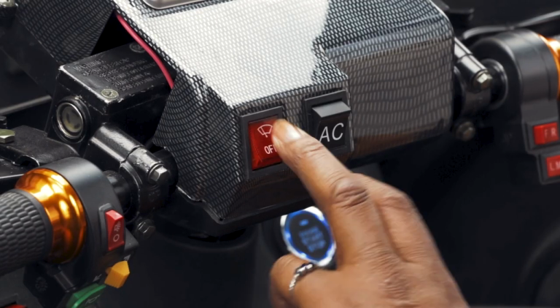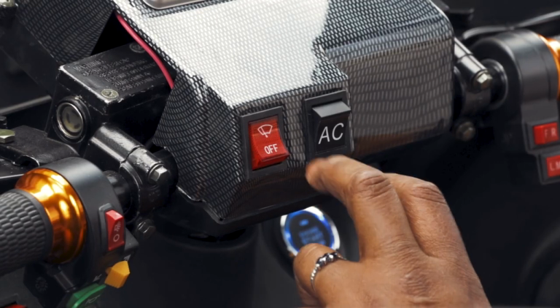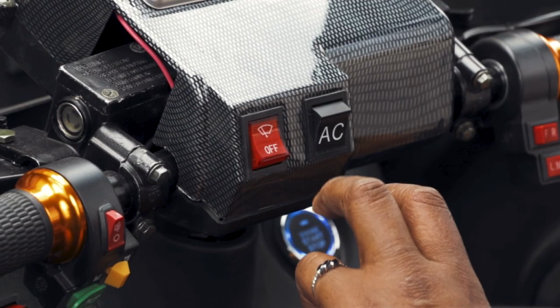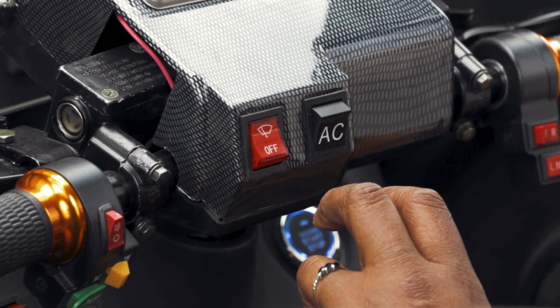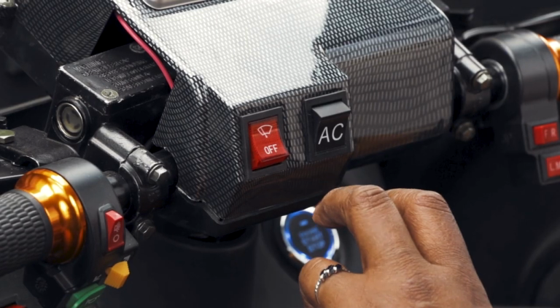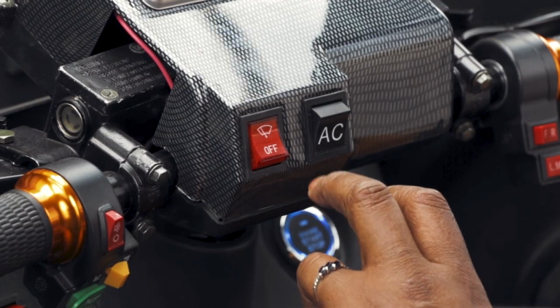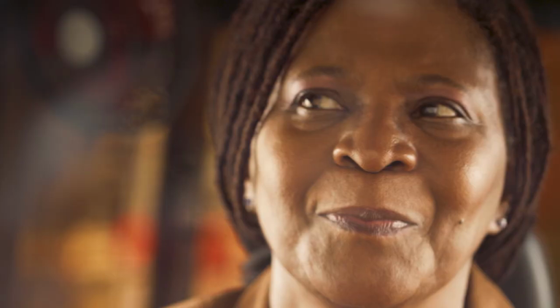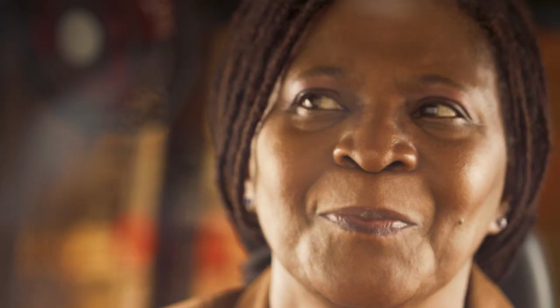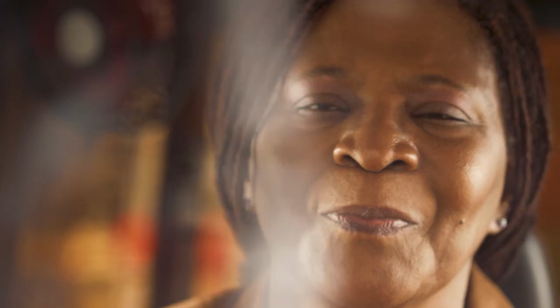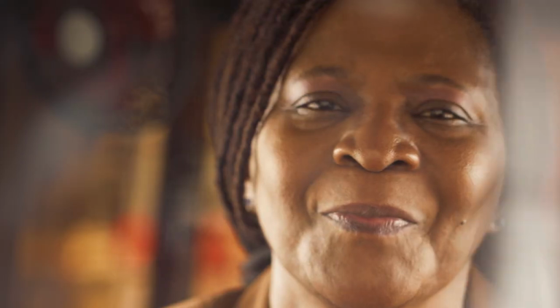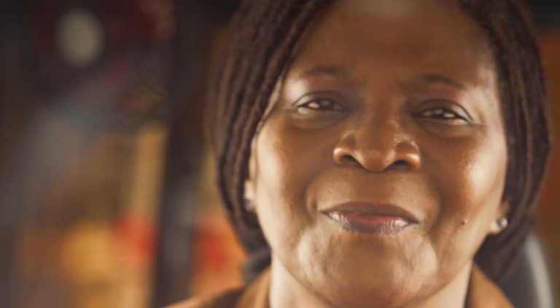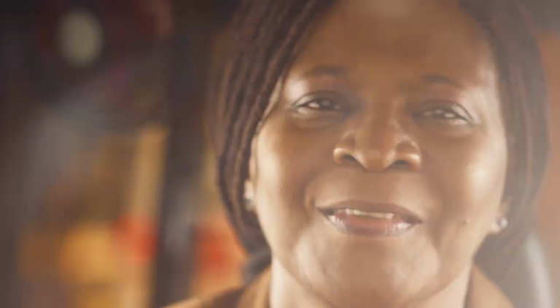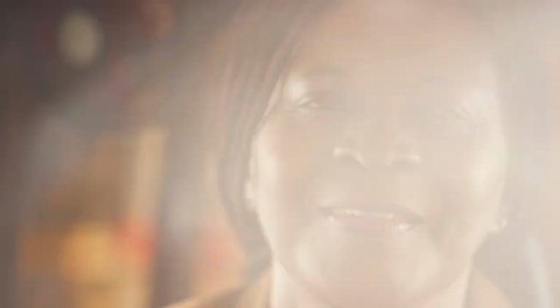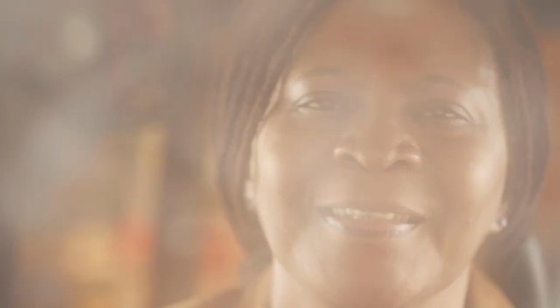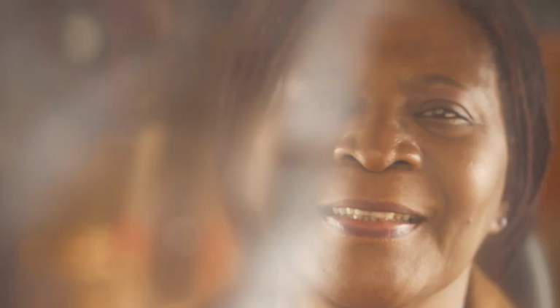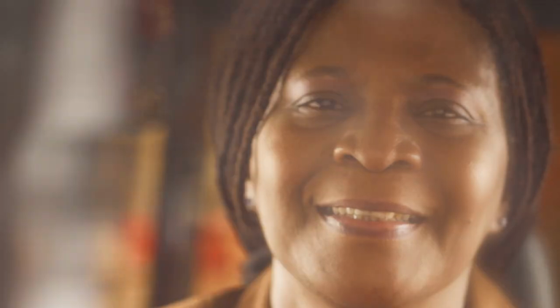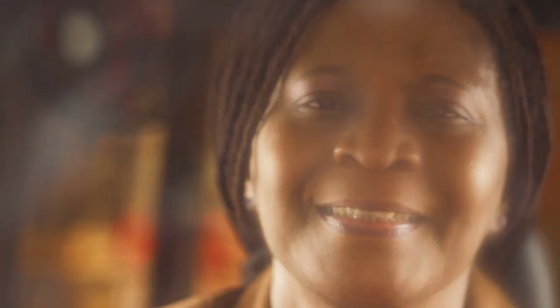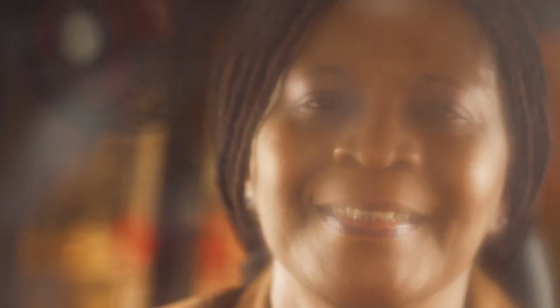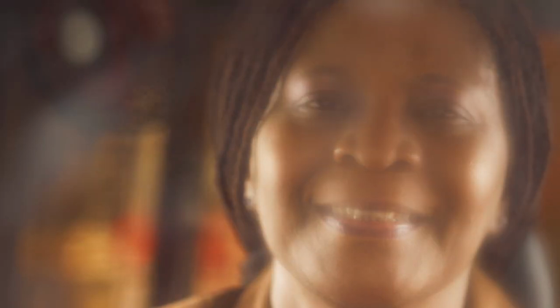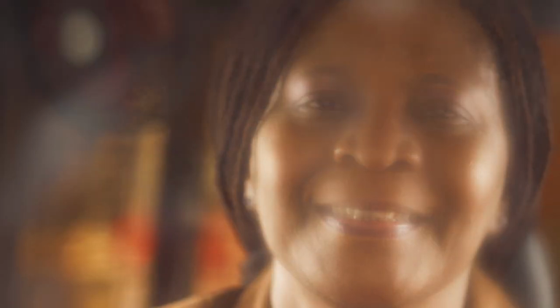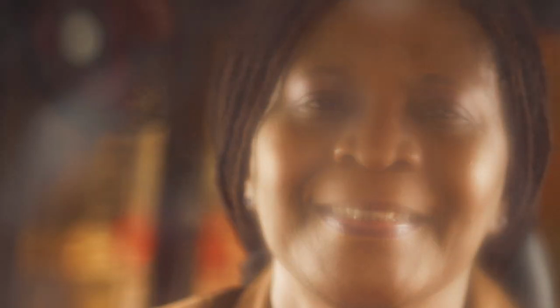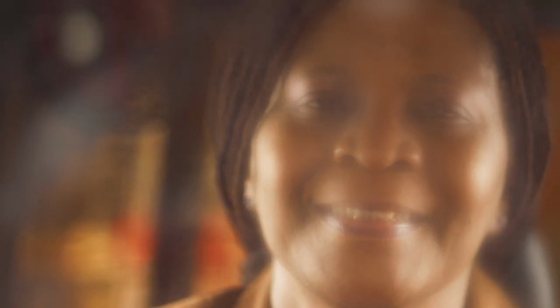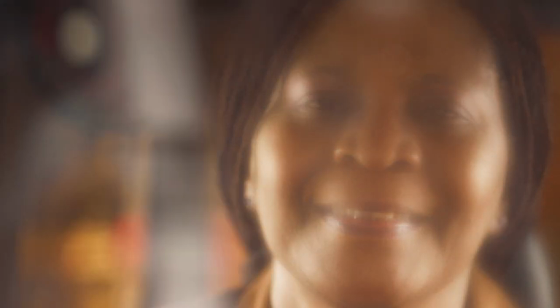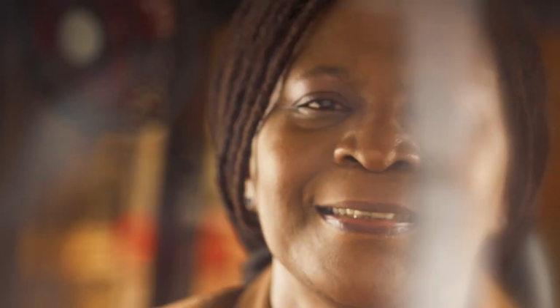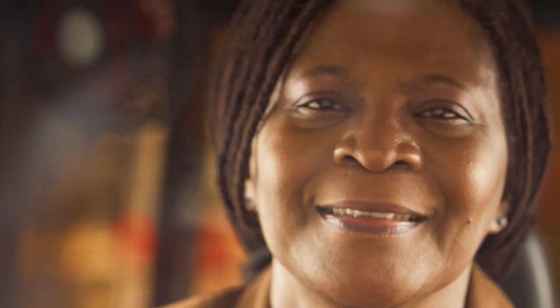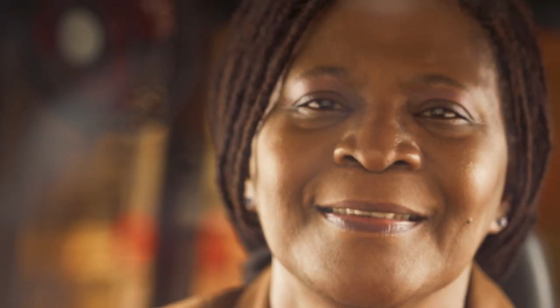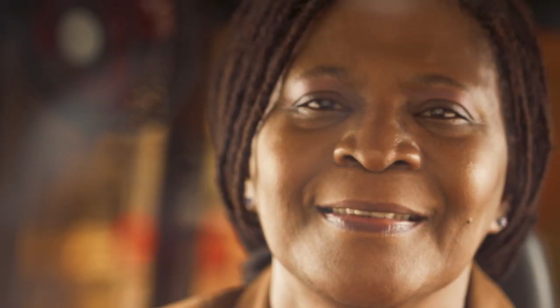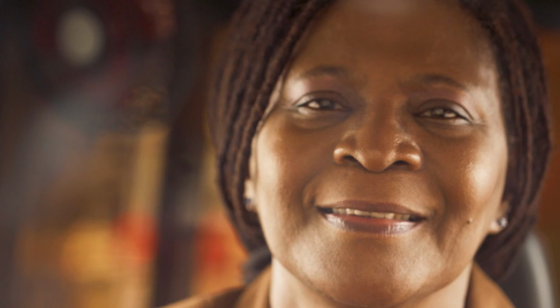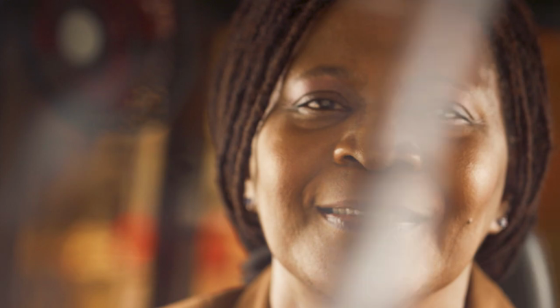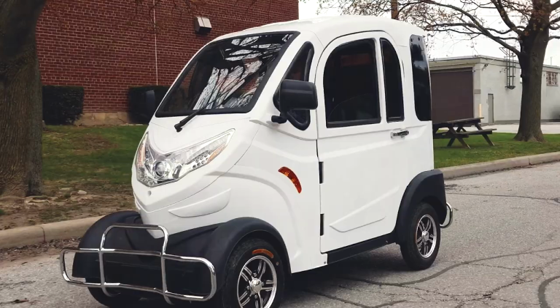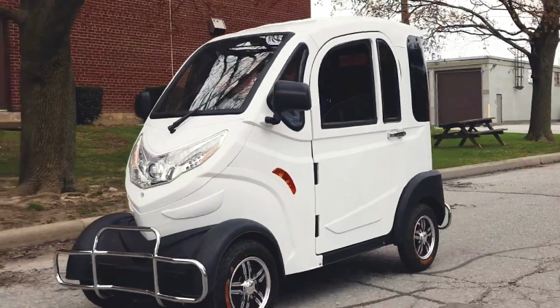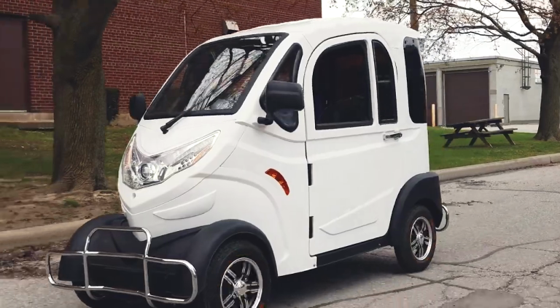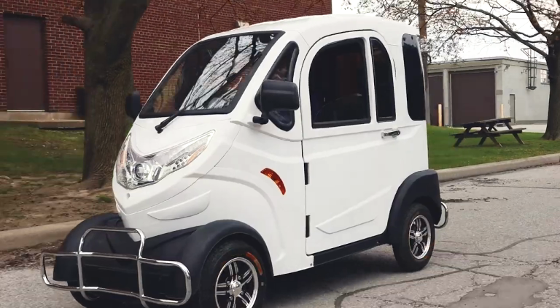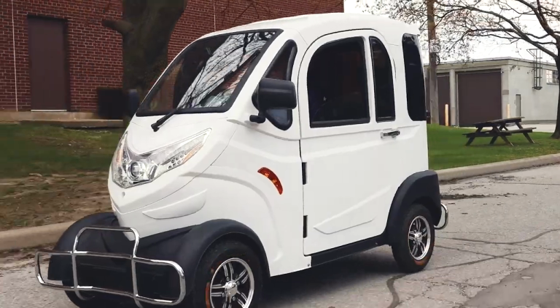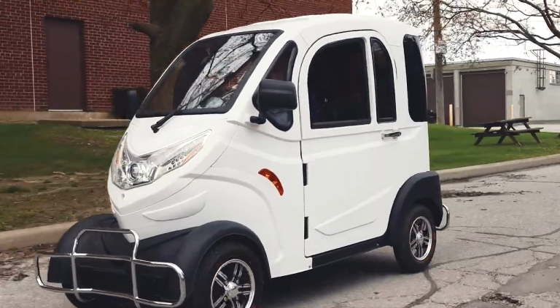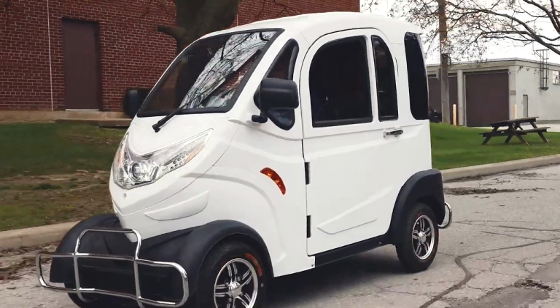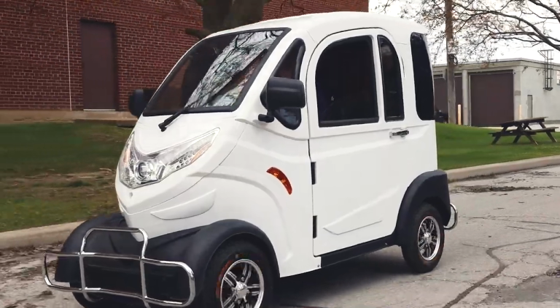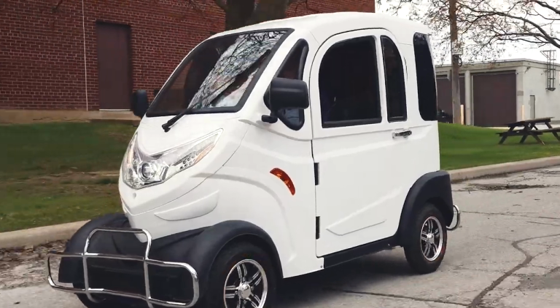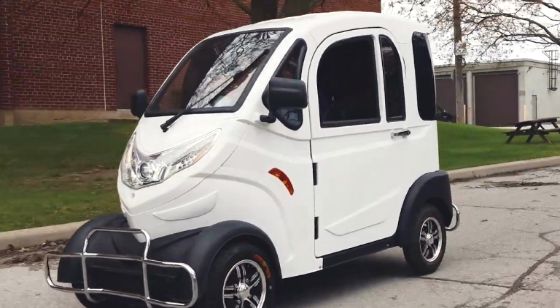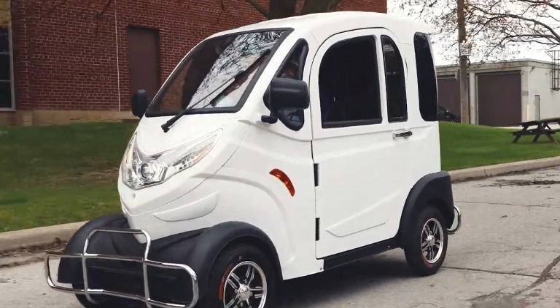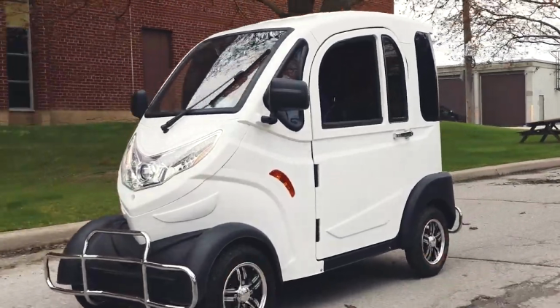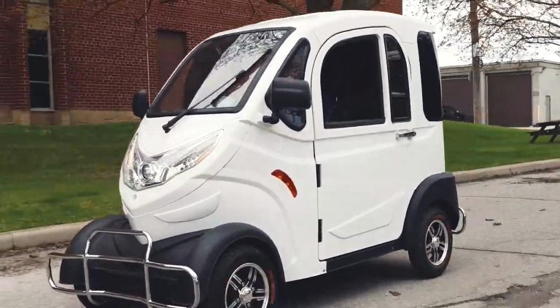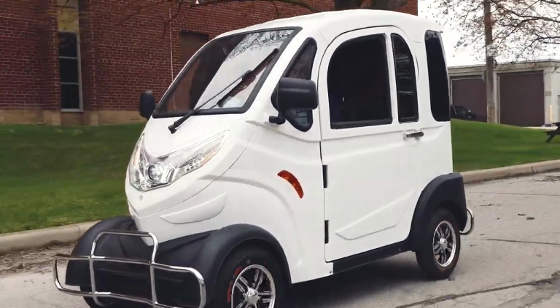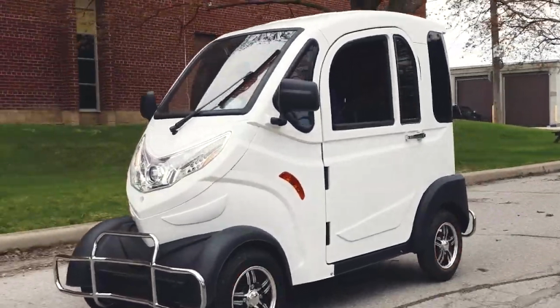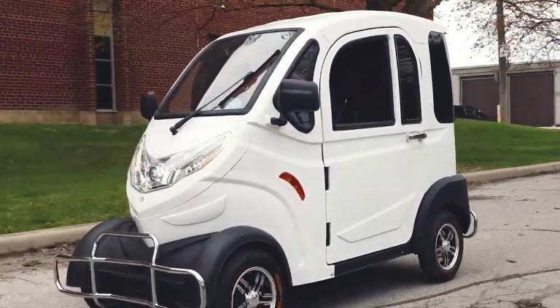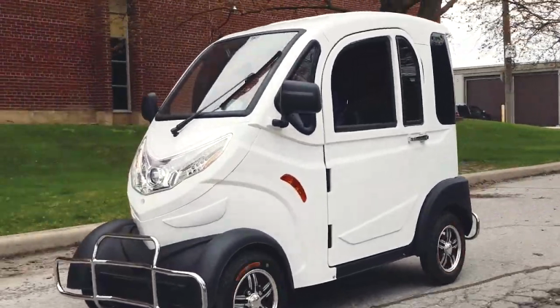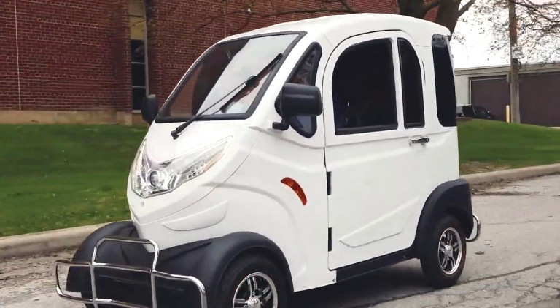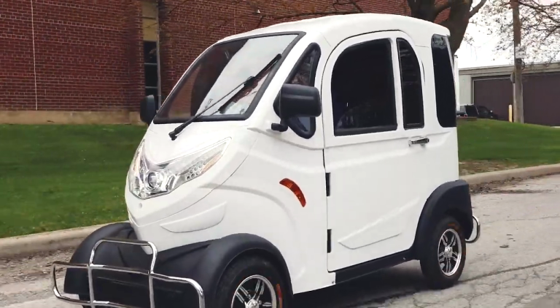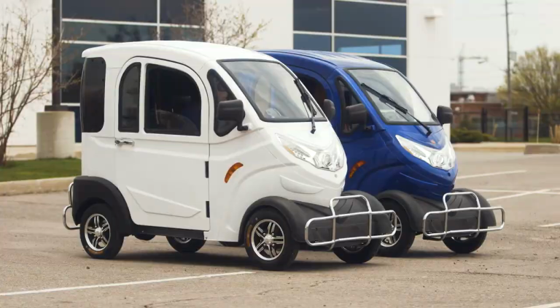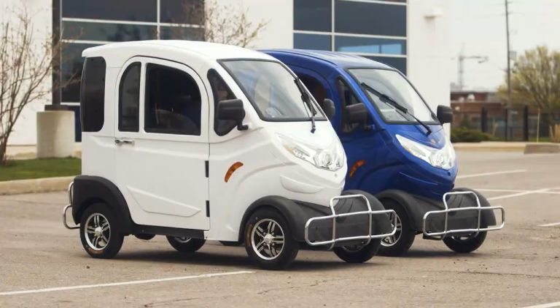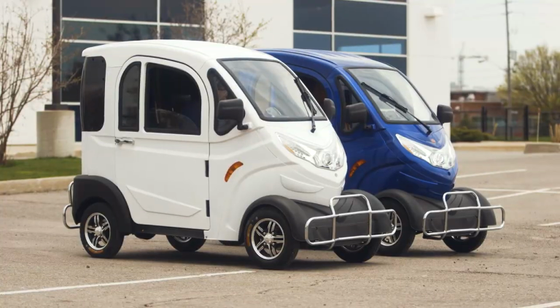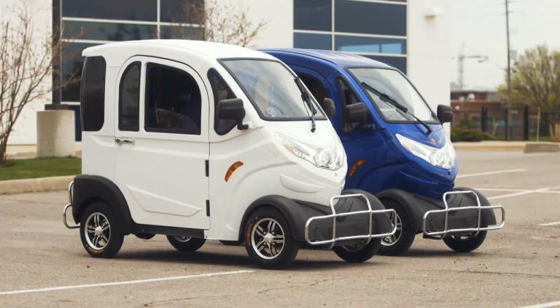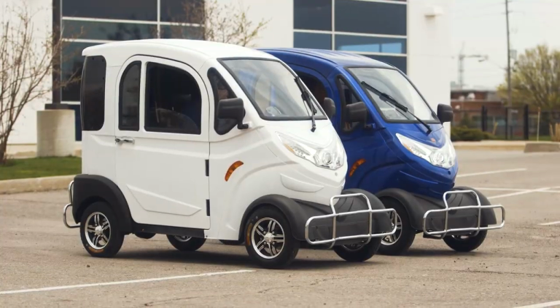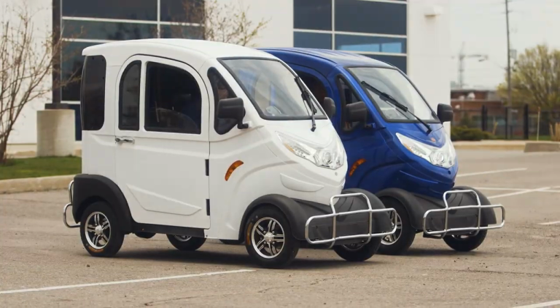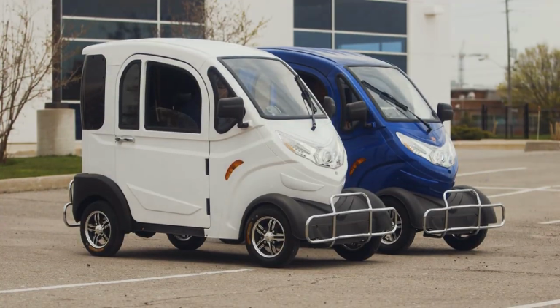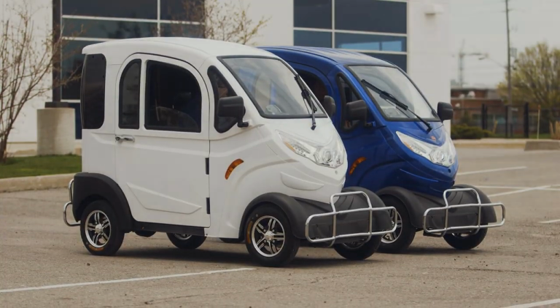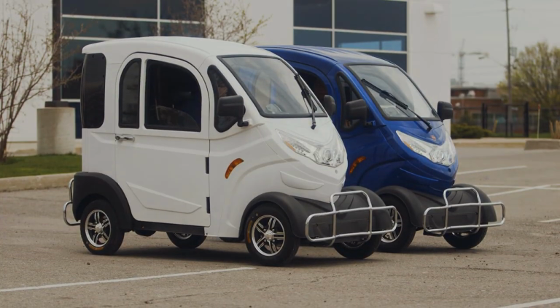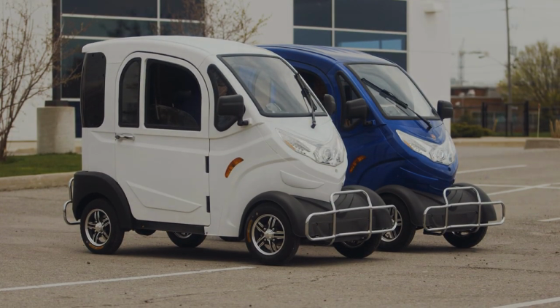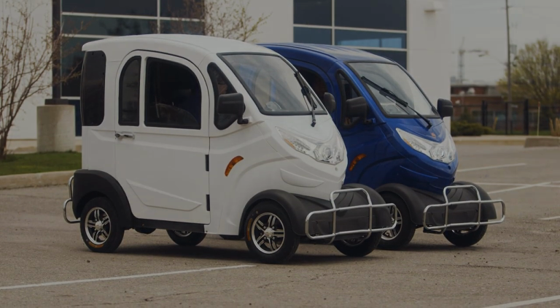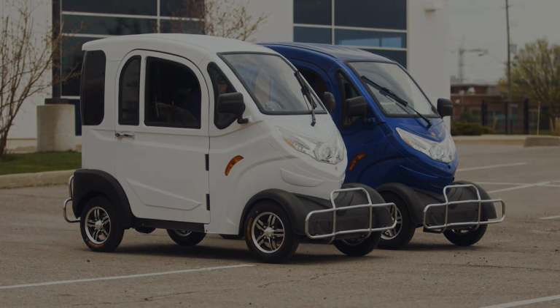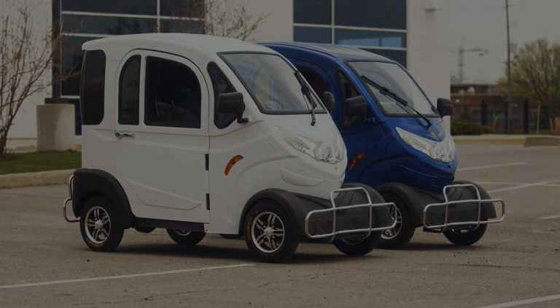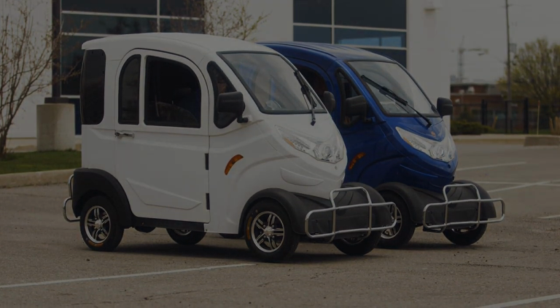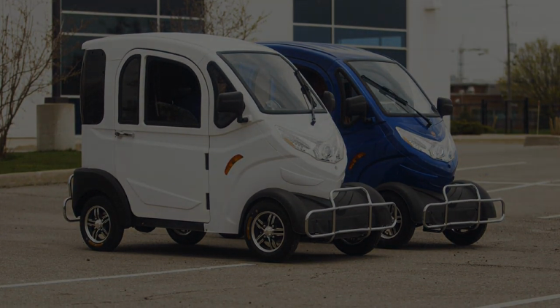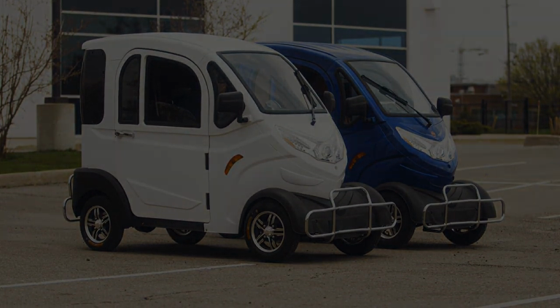Get the all-new Boomer Buggy X from Daymac, the mobility scooter that brings back the joys of riding and the creation of memories.